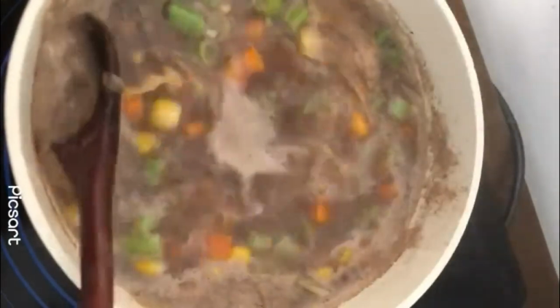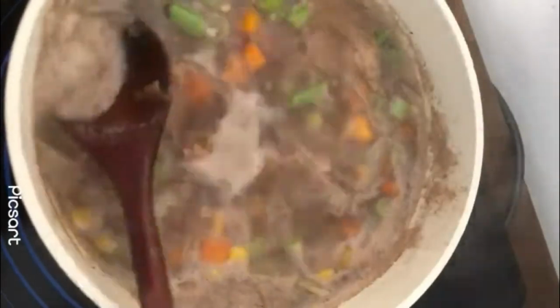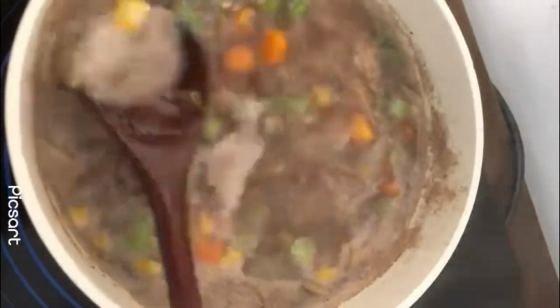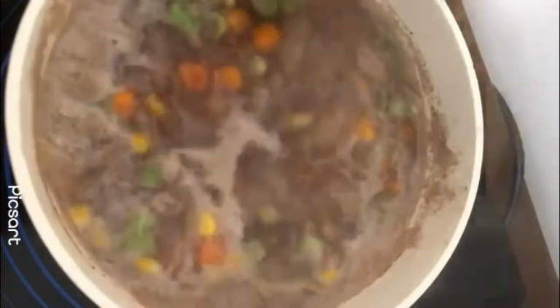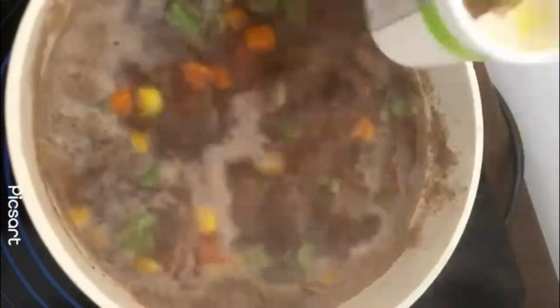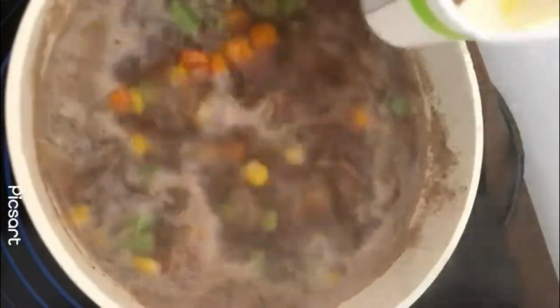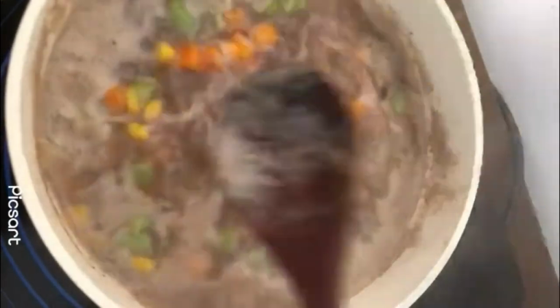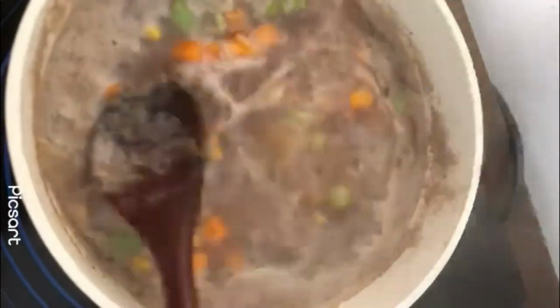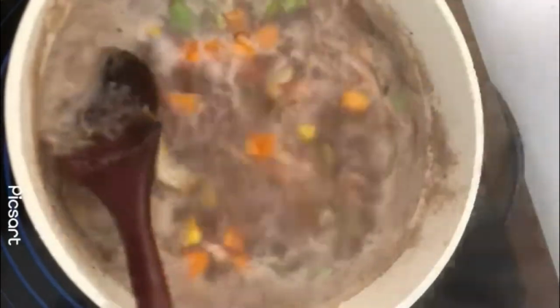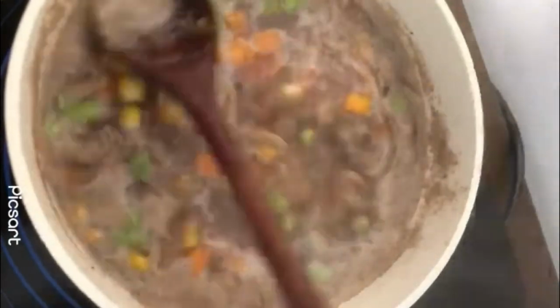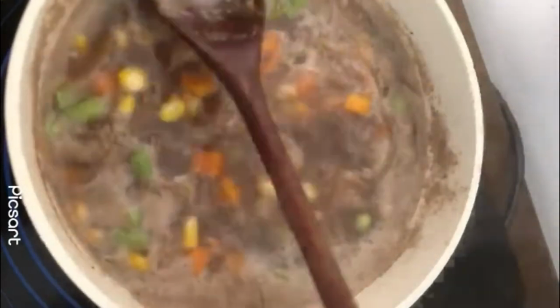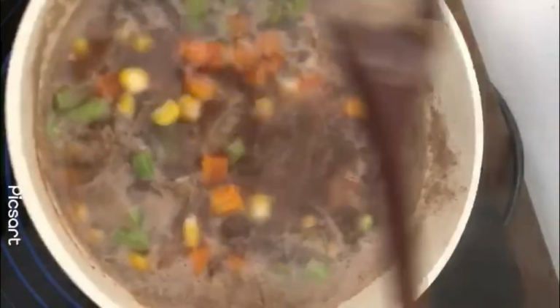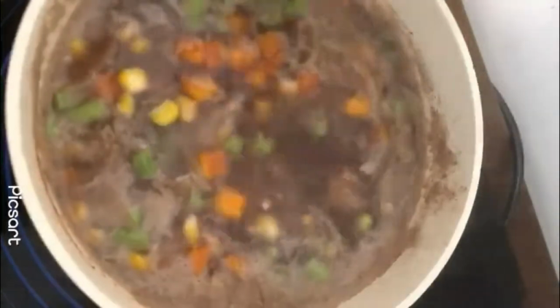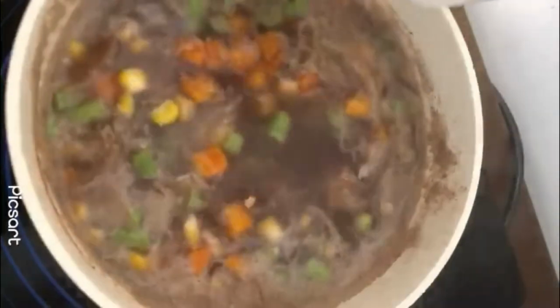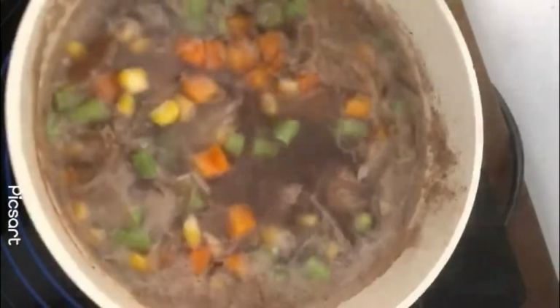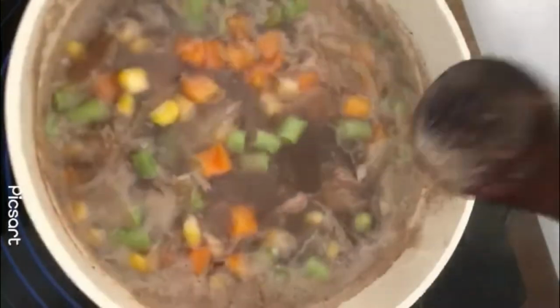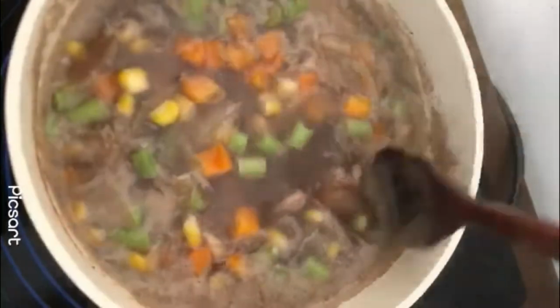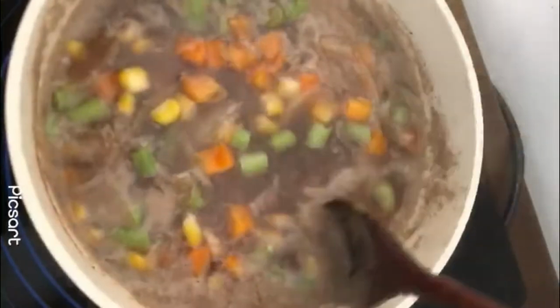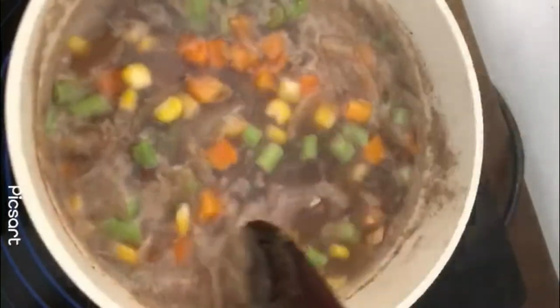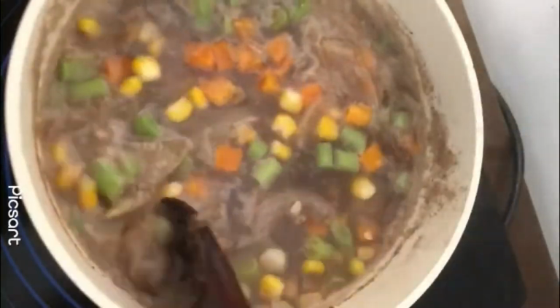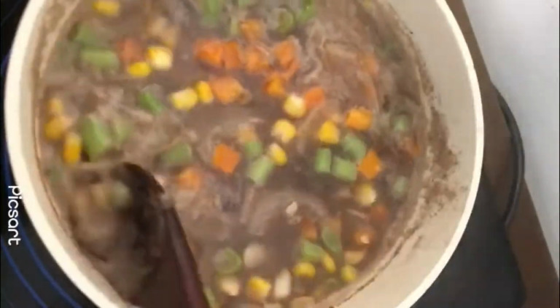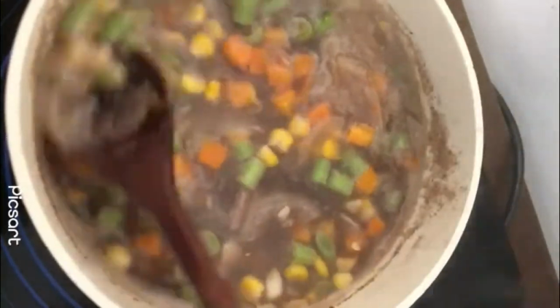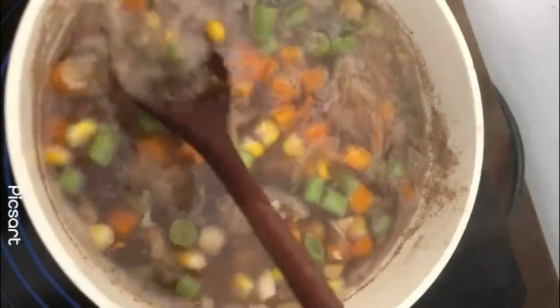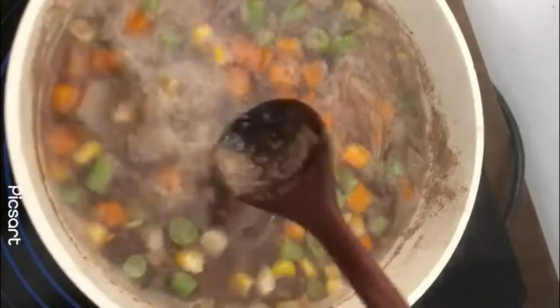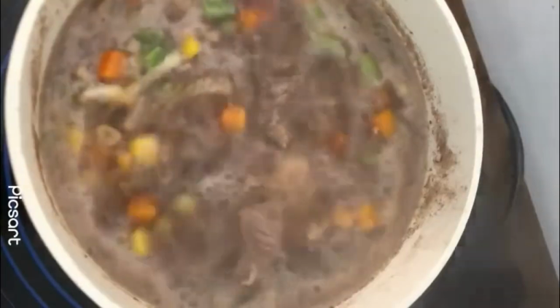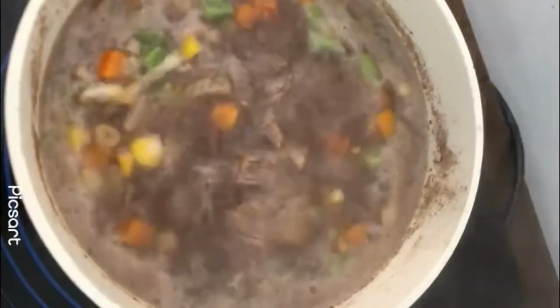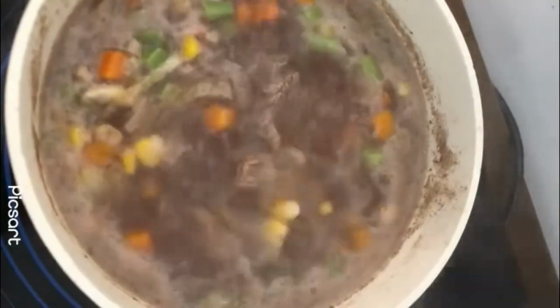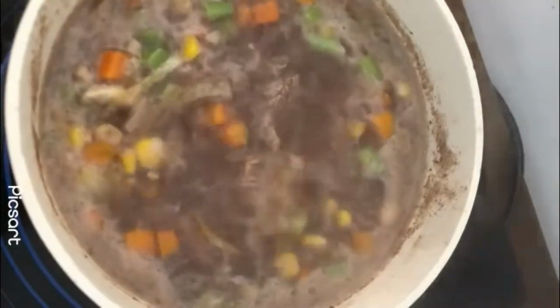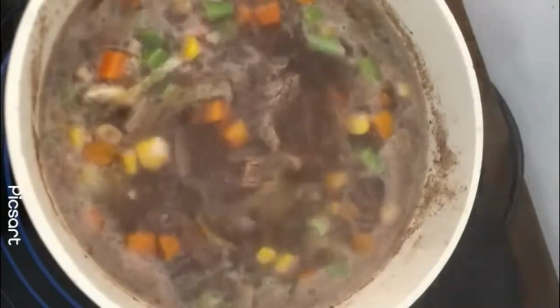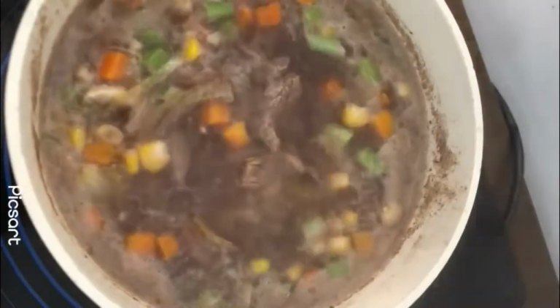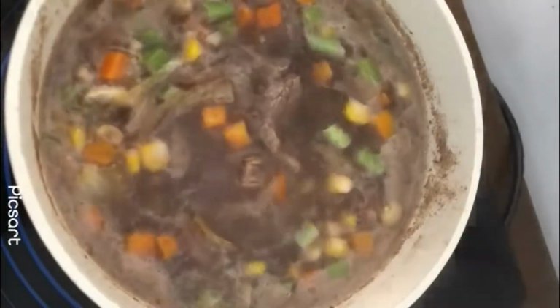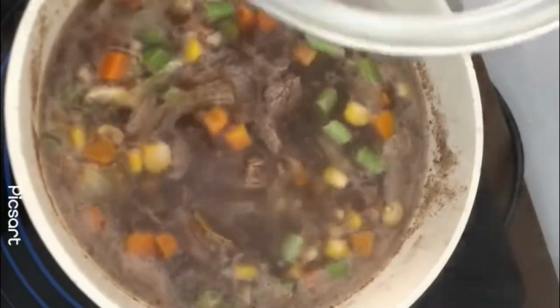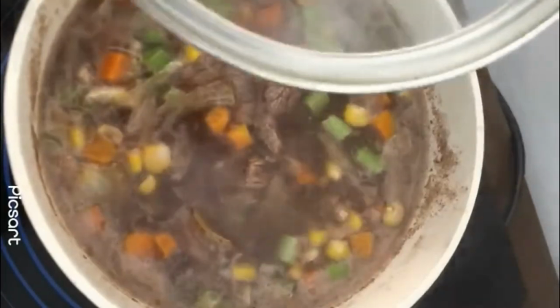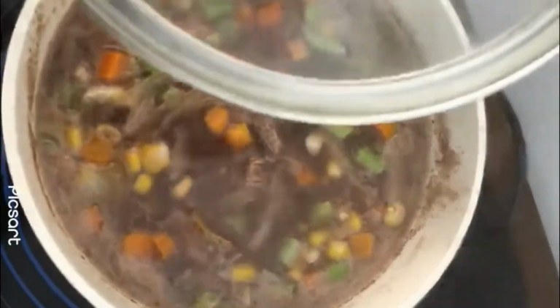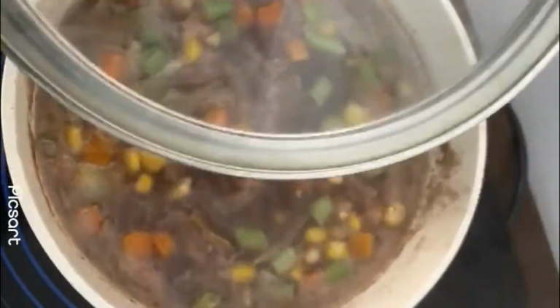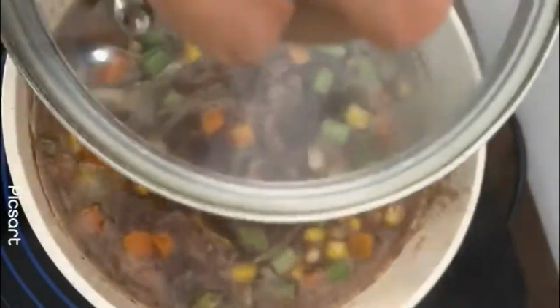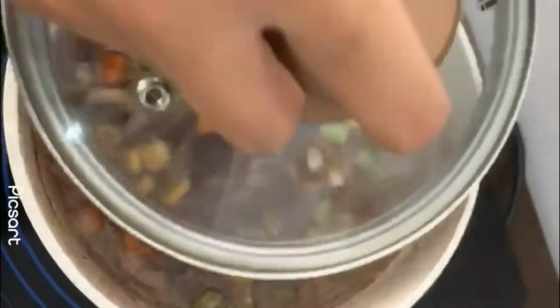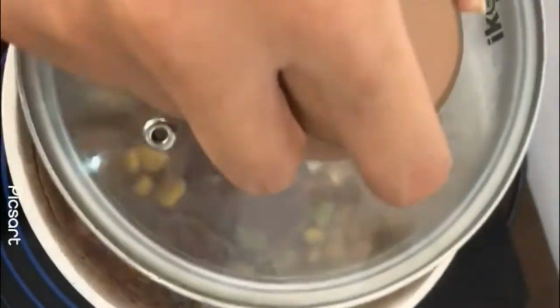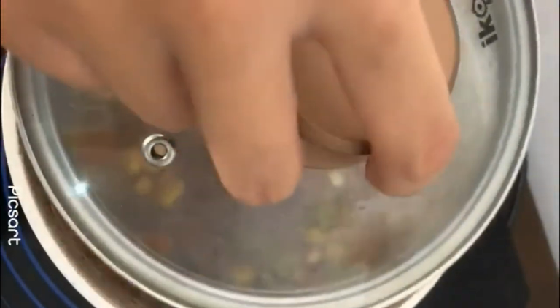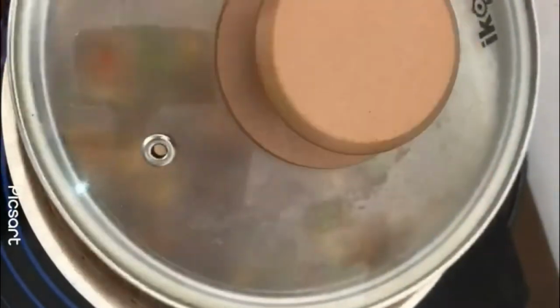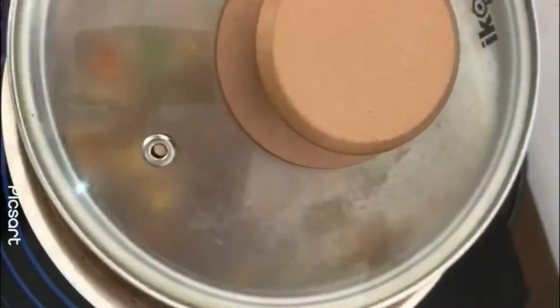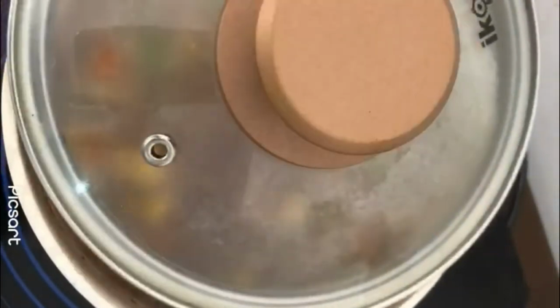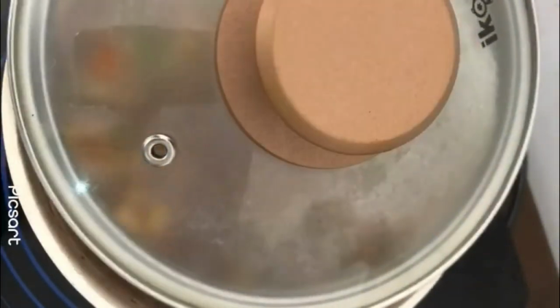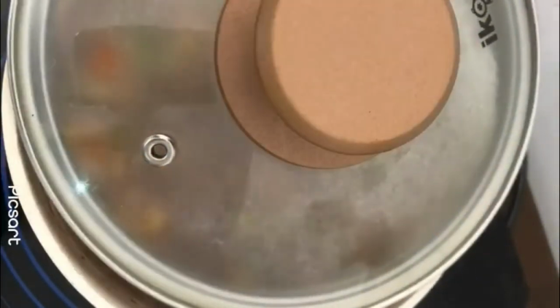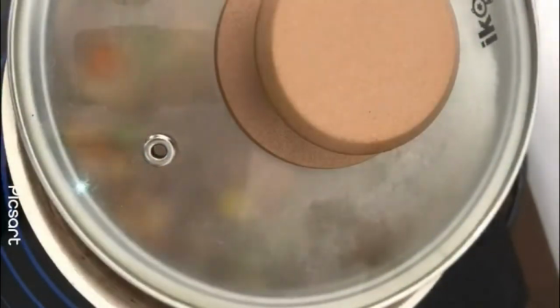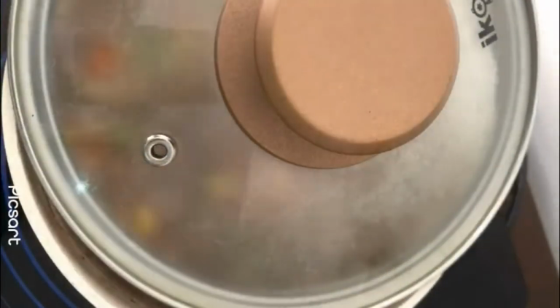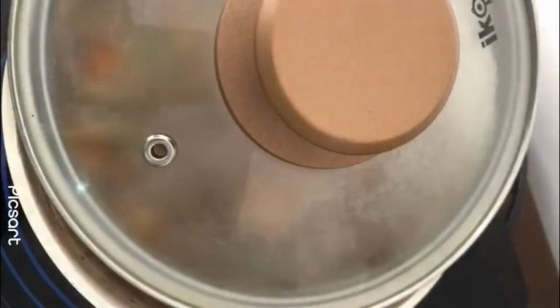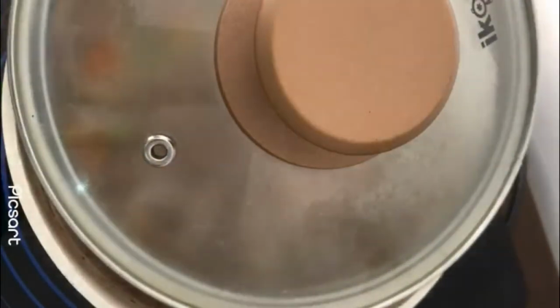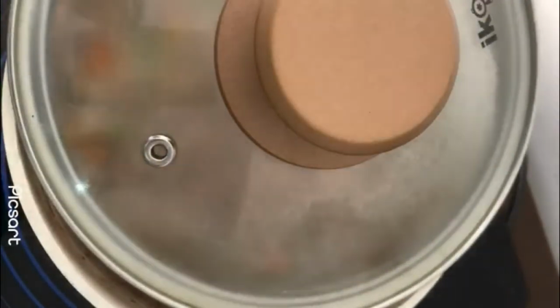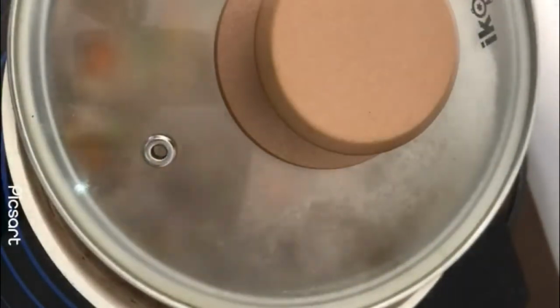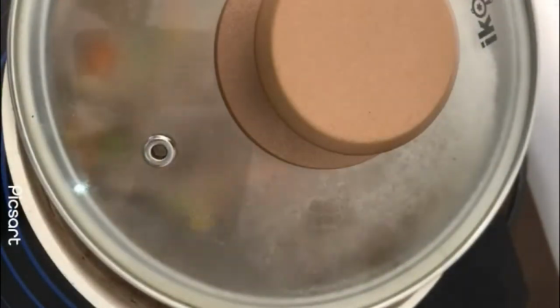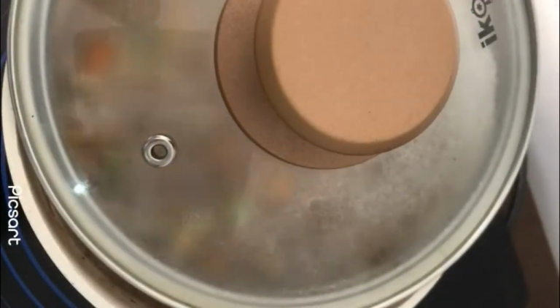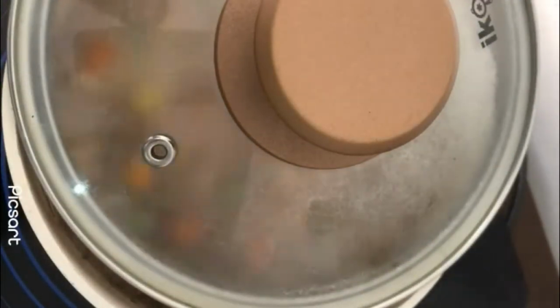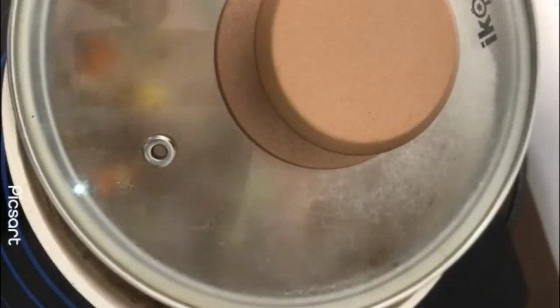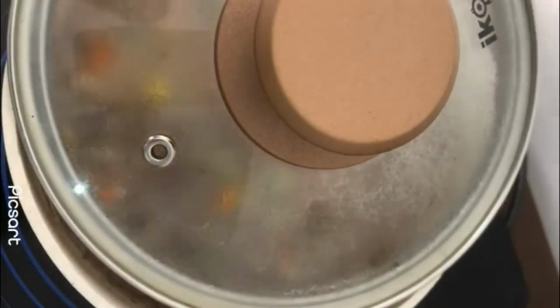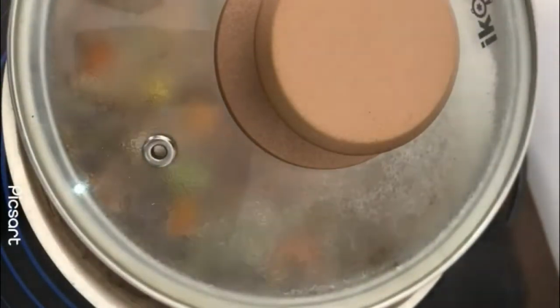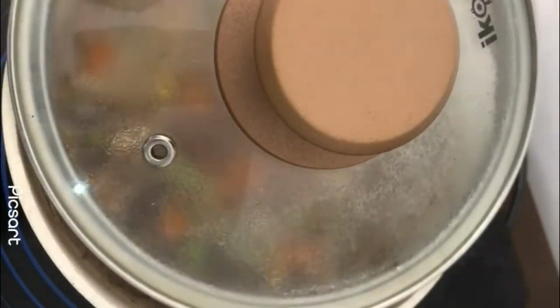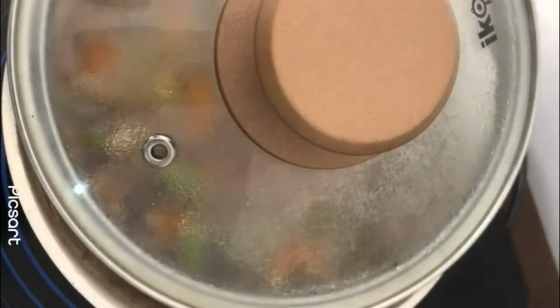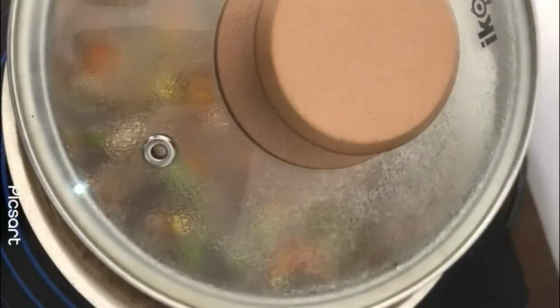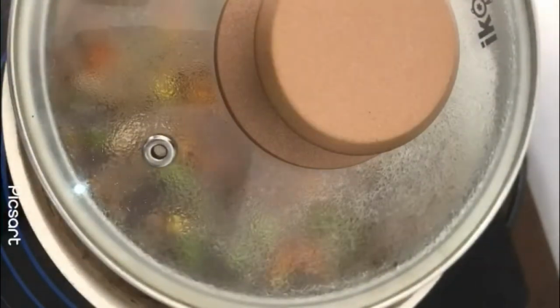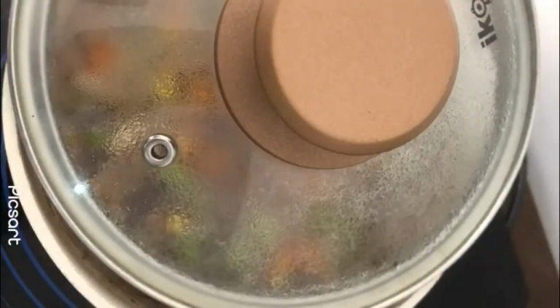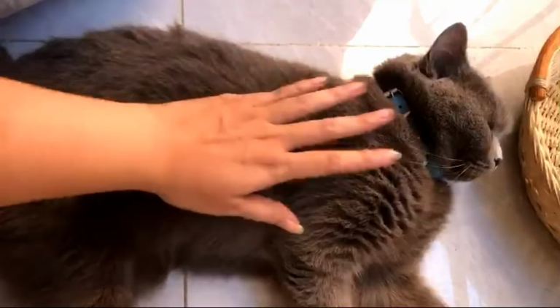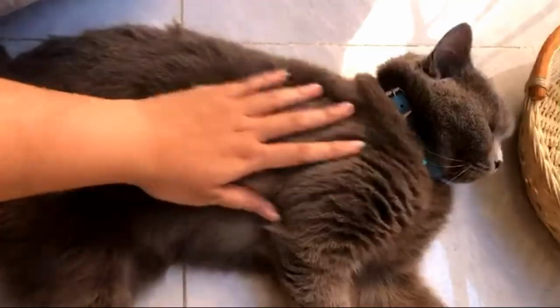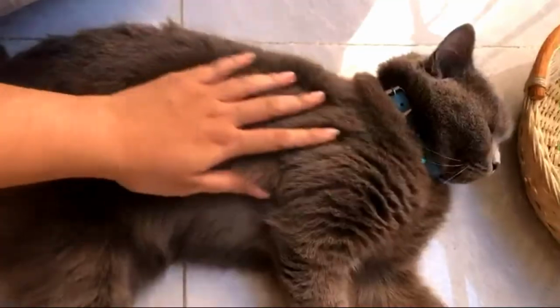Skim off all the foam on top, let it come to a boil and then simmer for about 20 minutes.